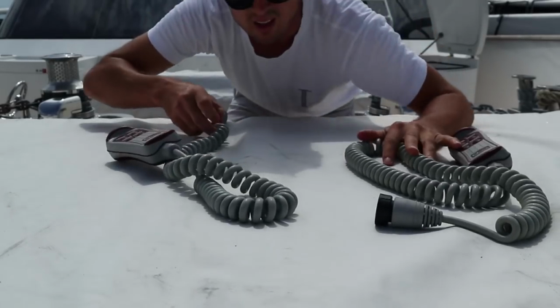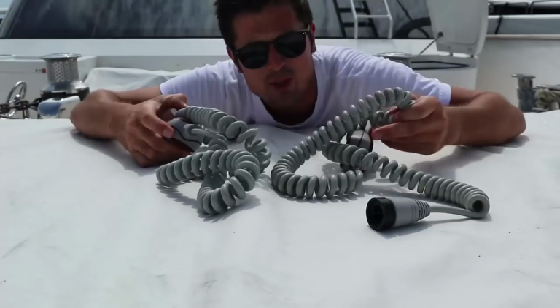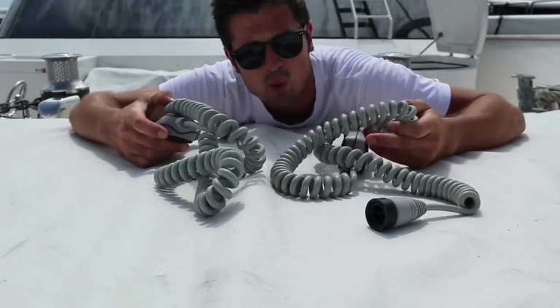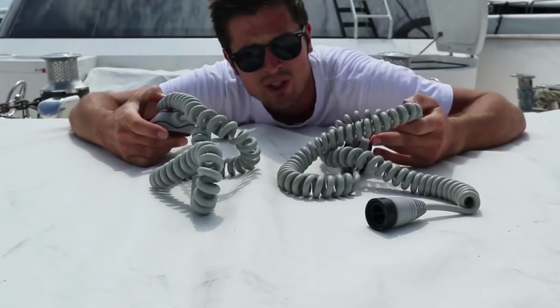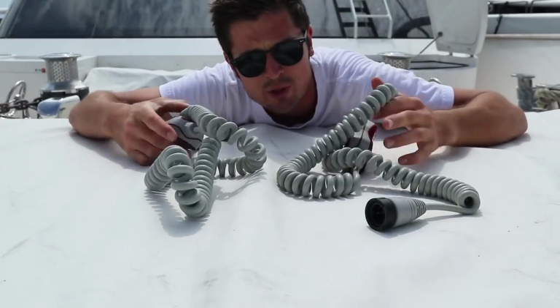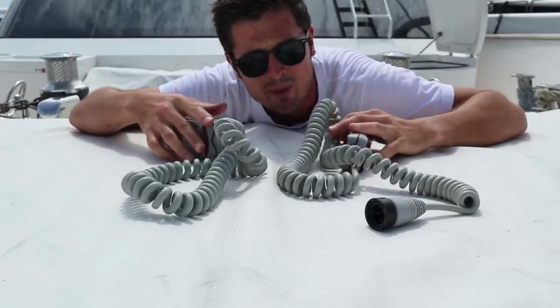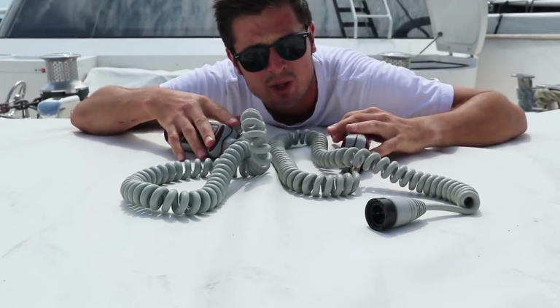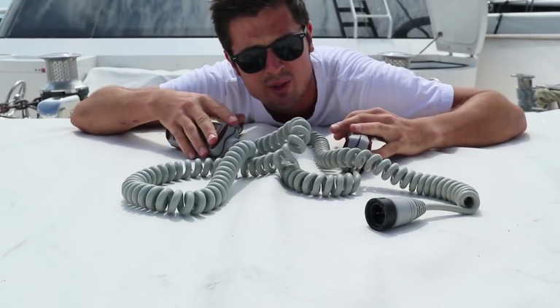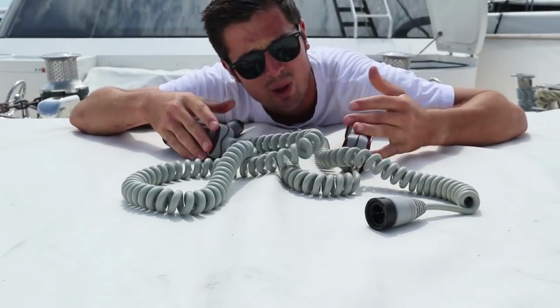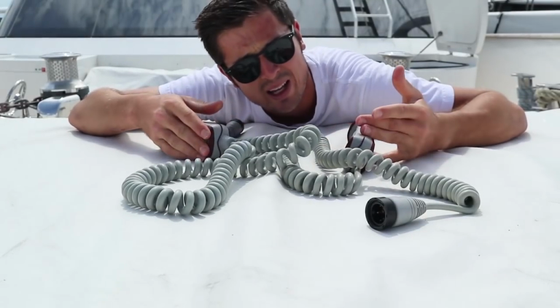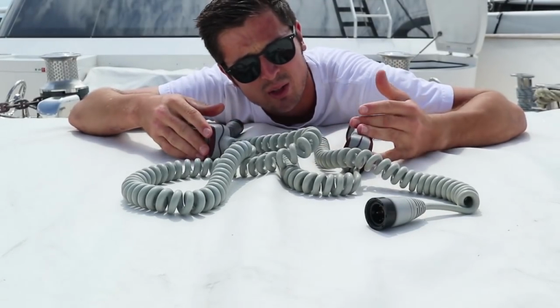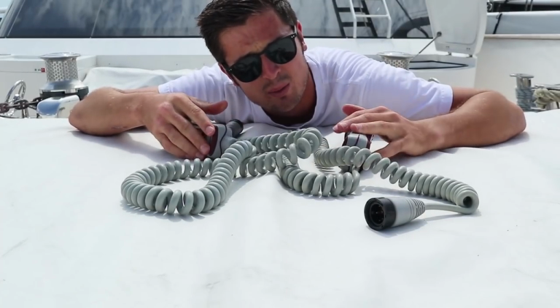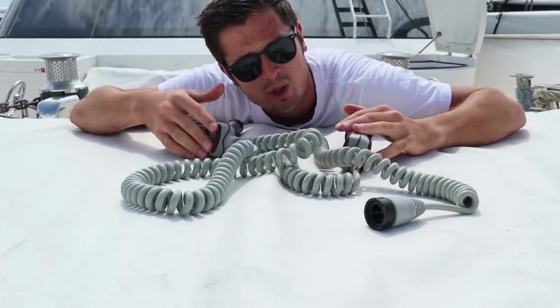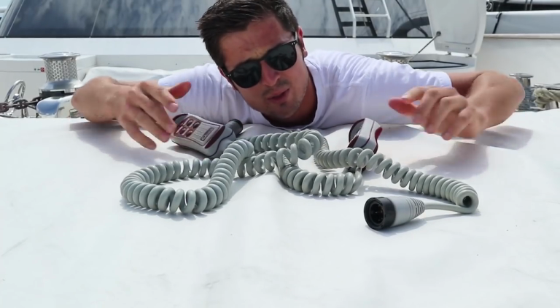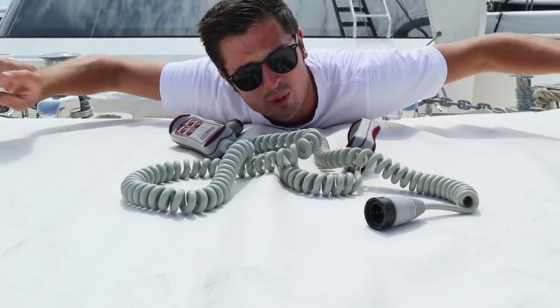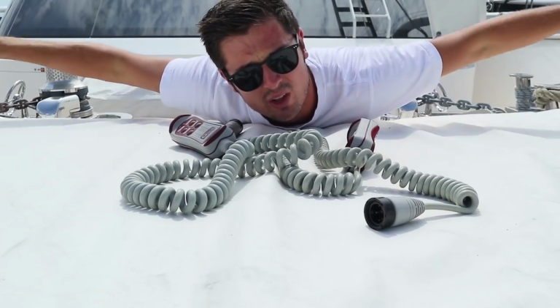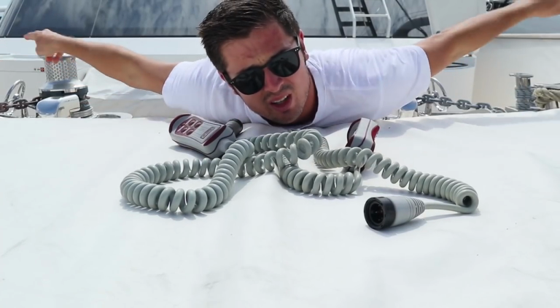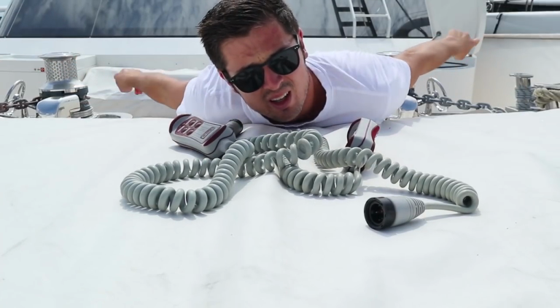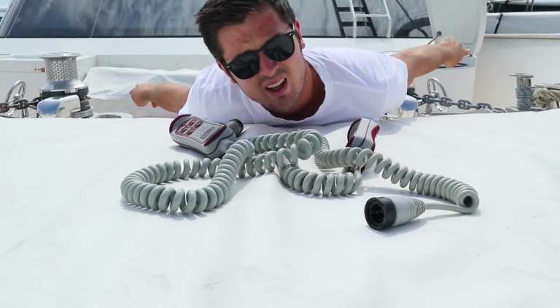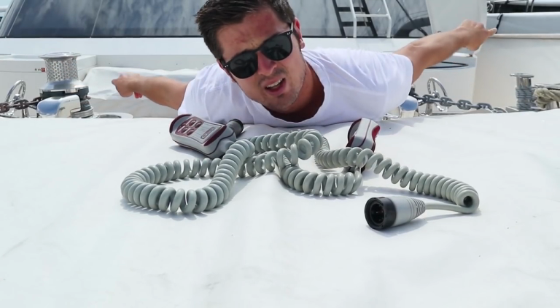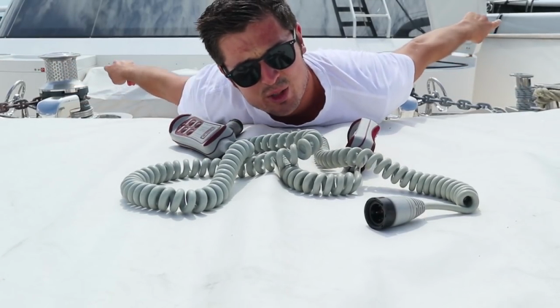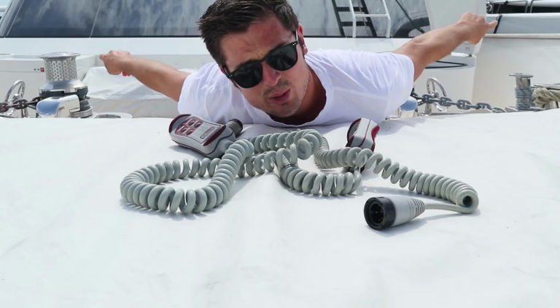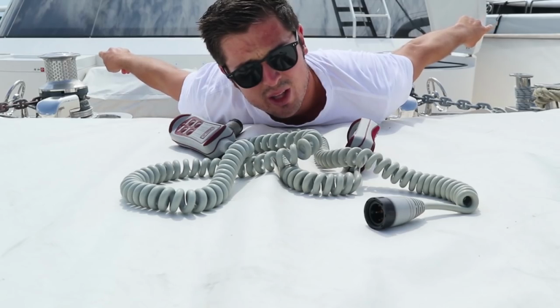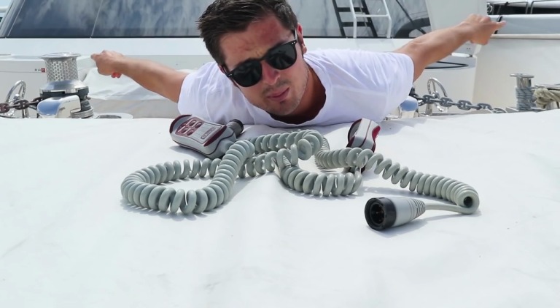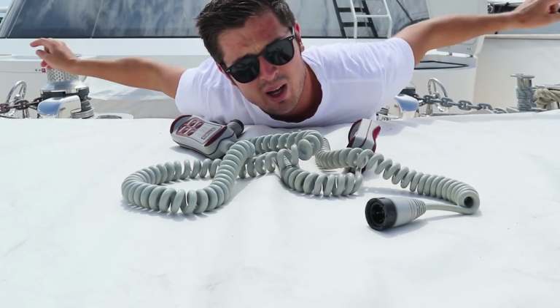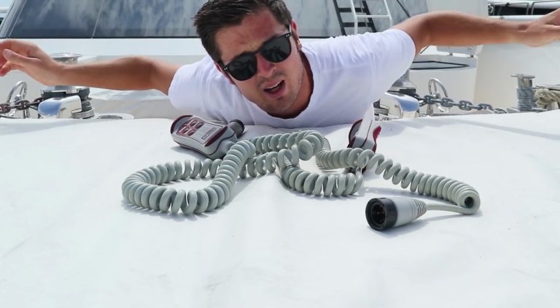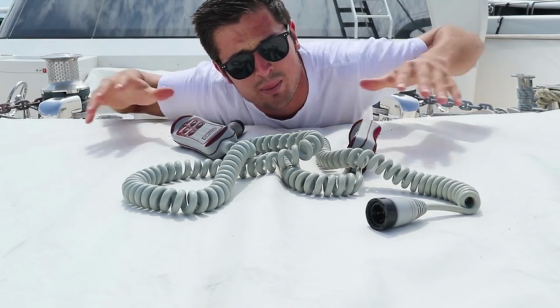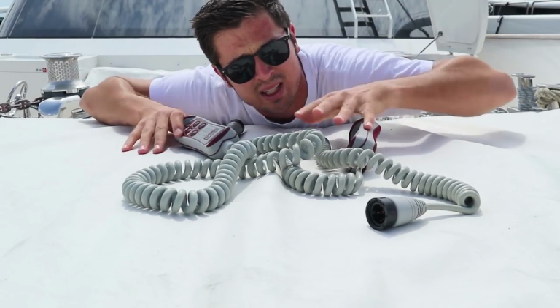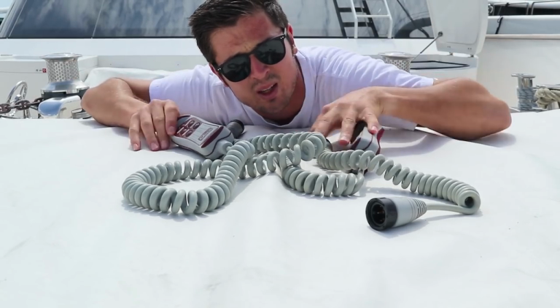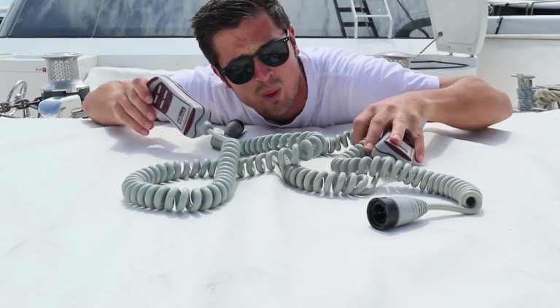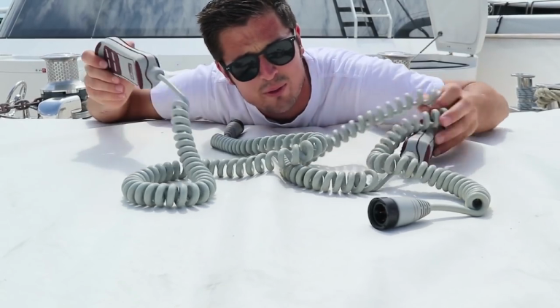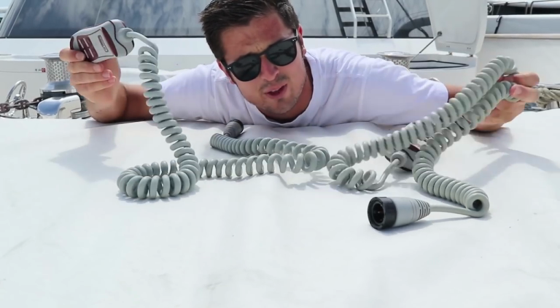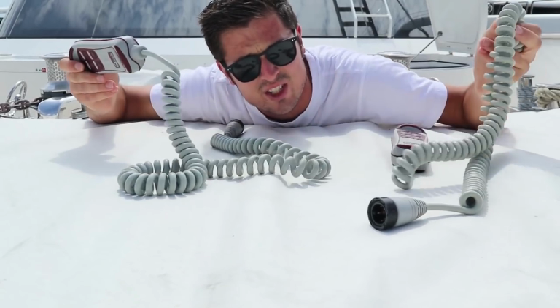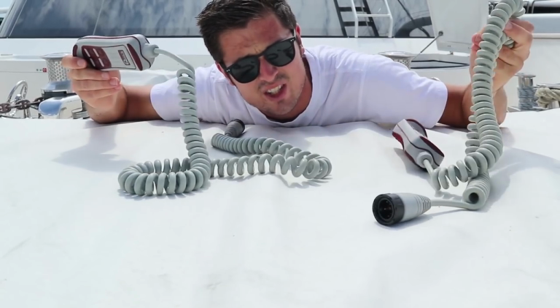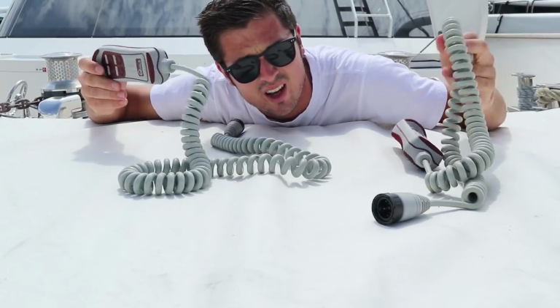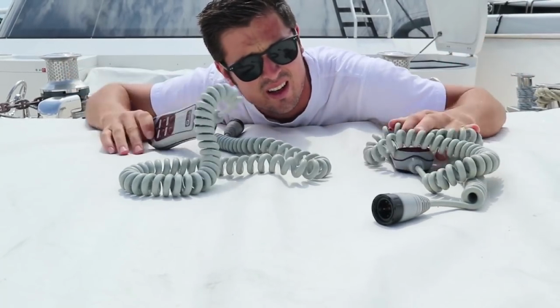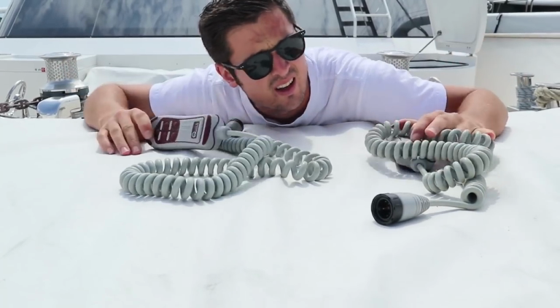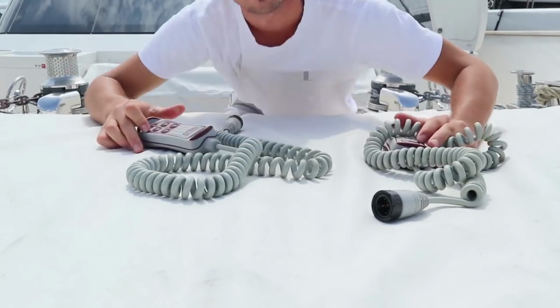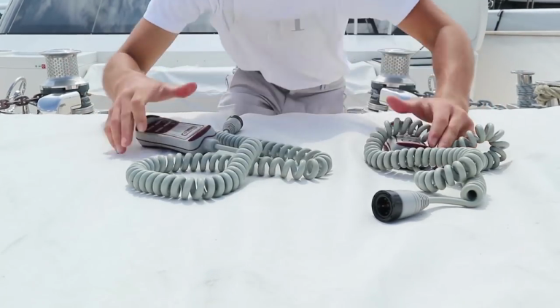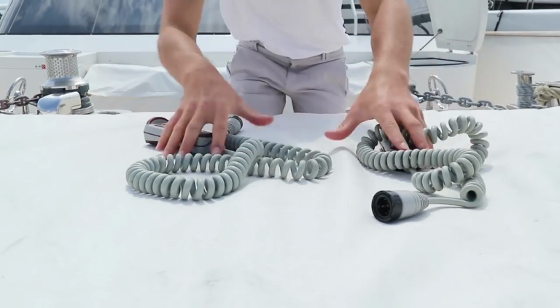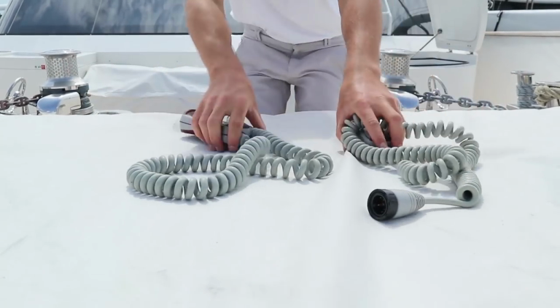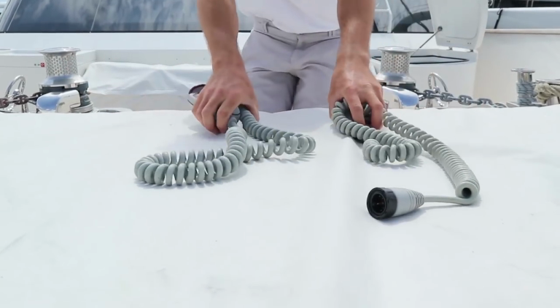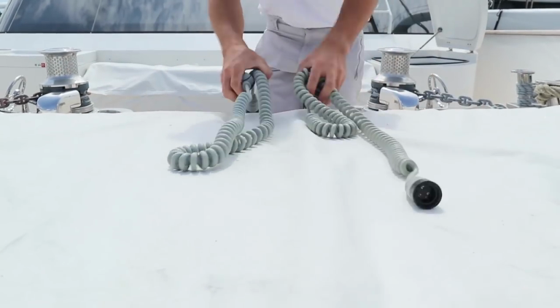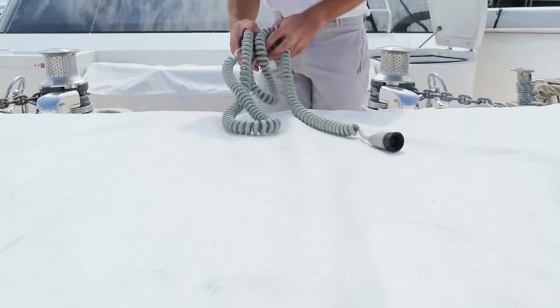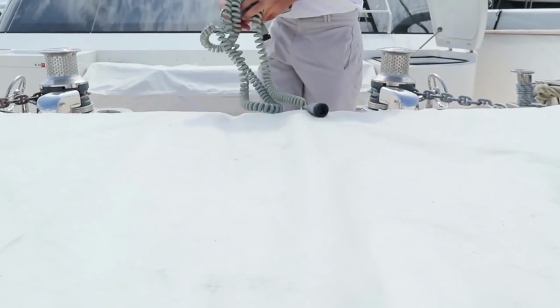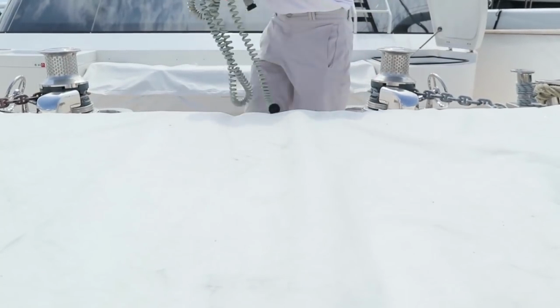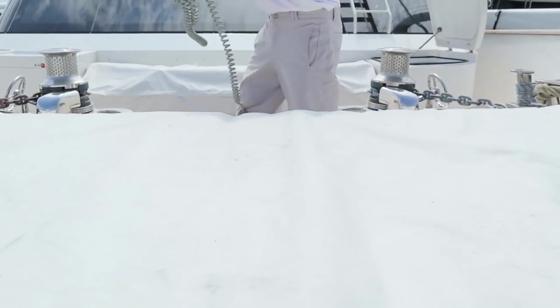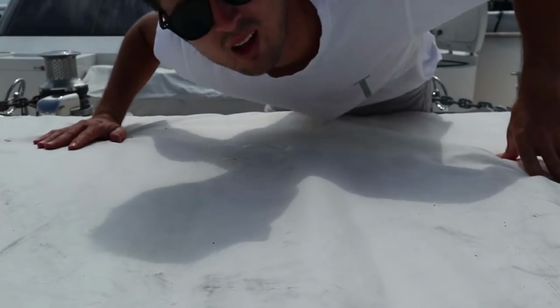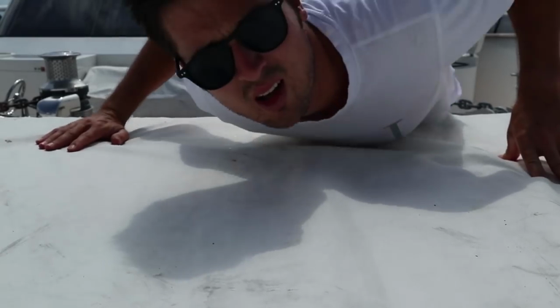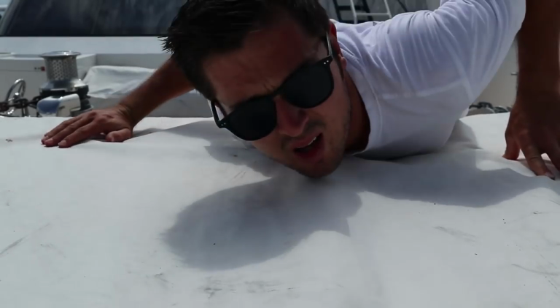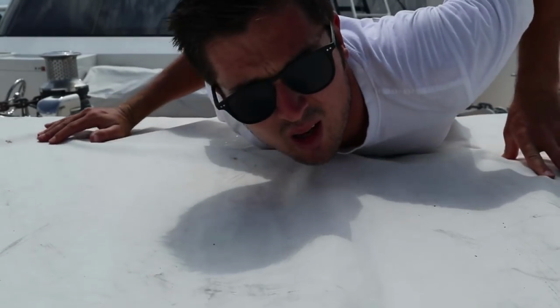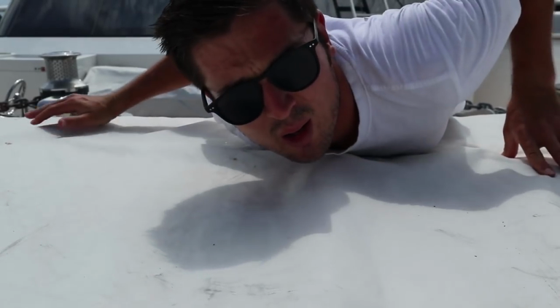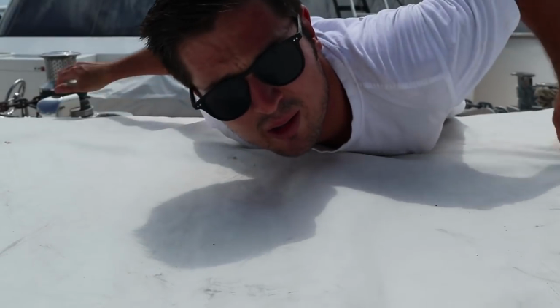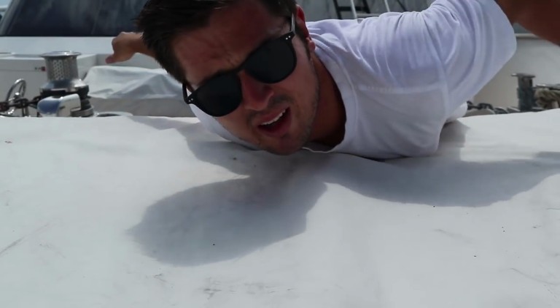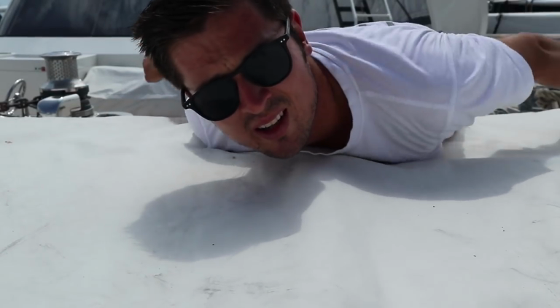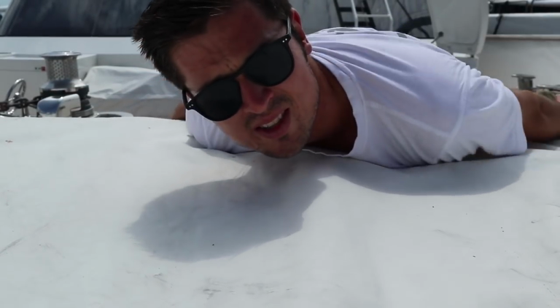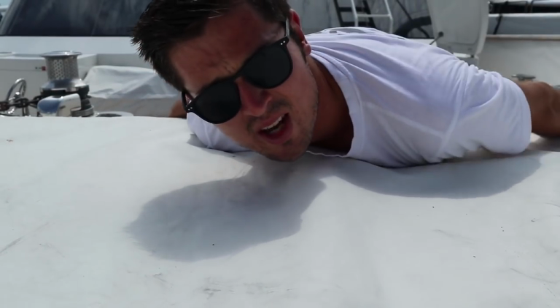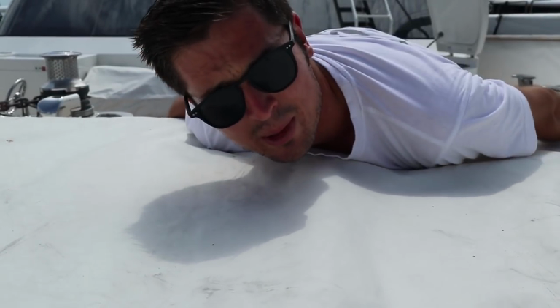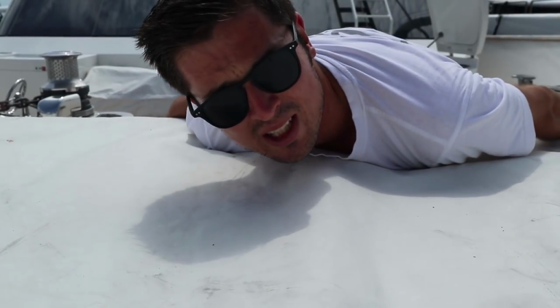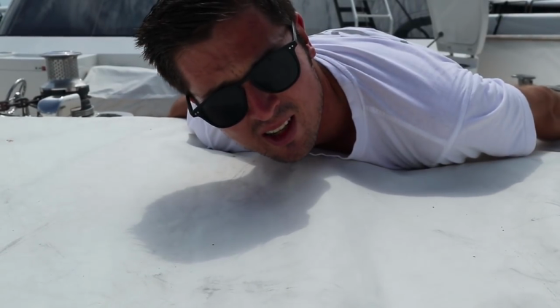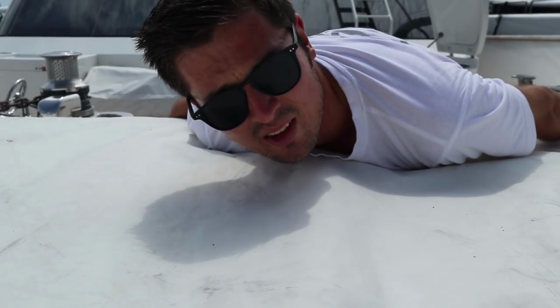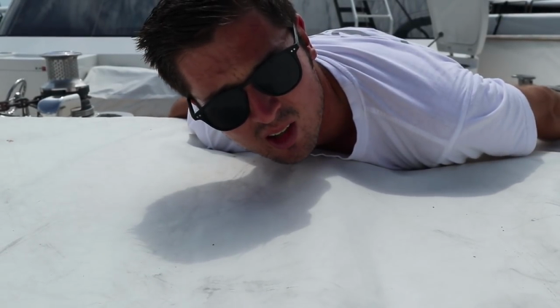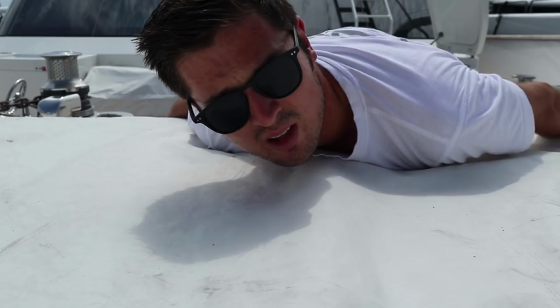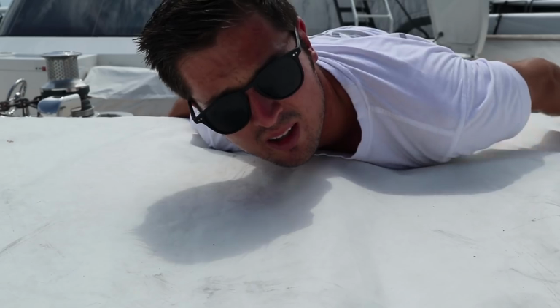Two winch remotes — or anchor remotes — for the two that are behind me, one for each side. Time to clean up the locker.